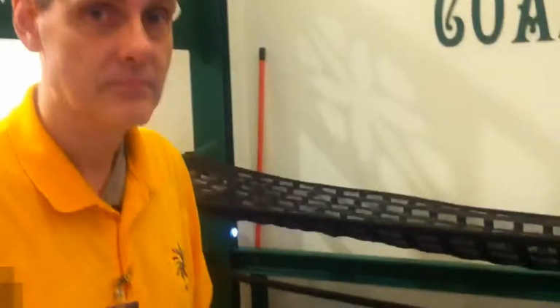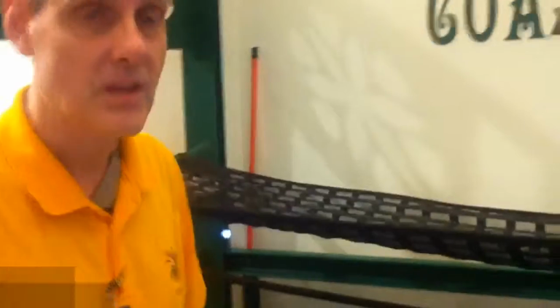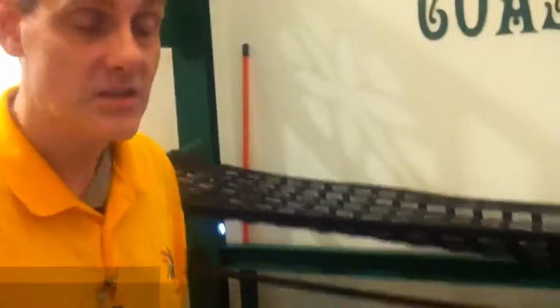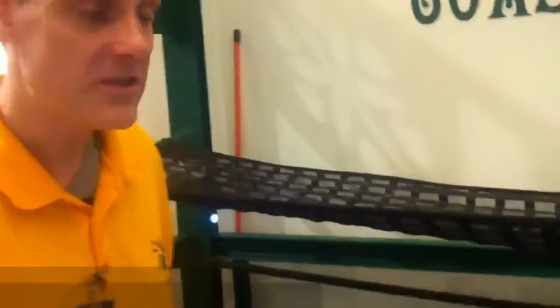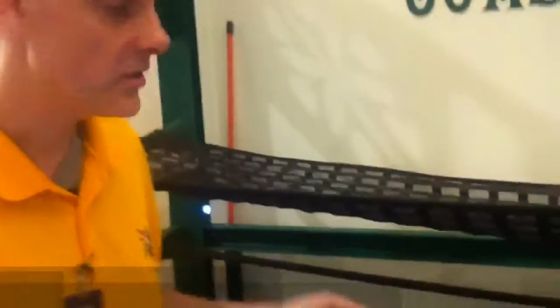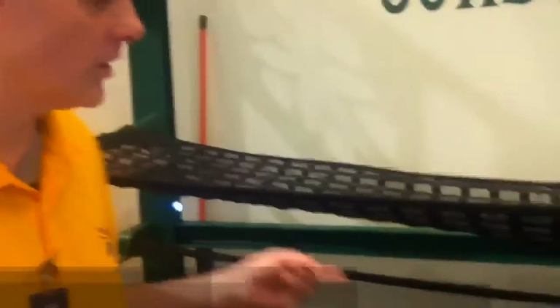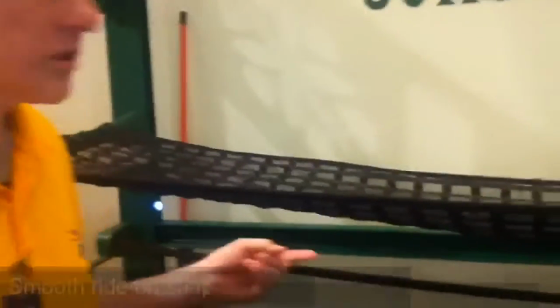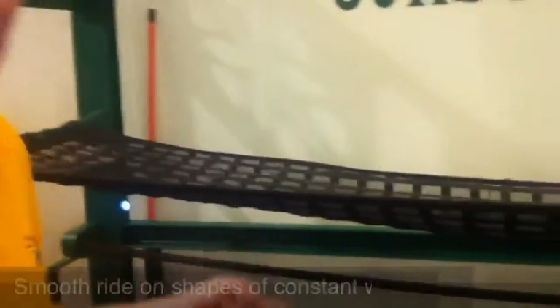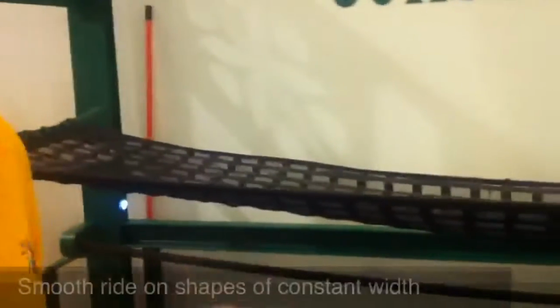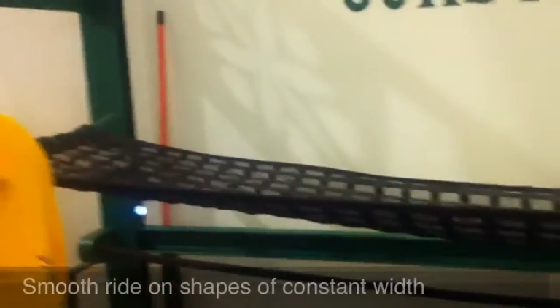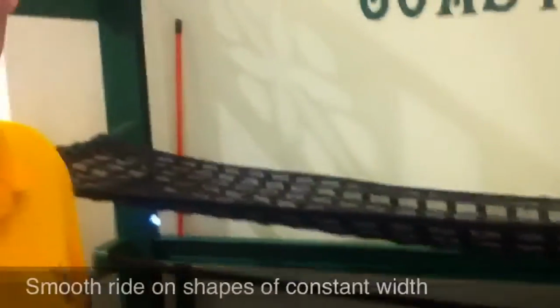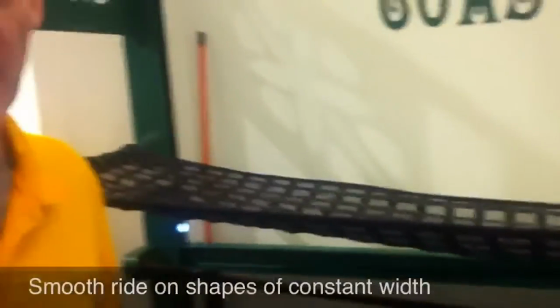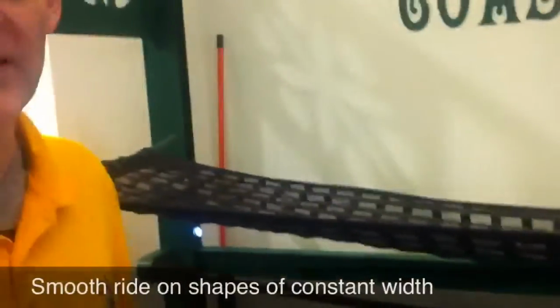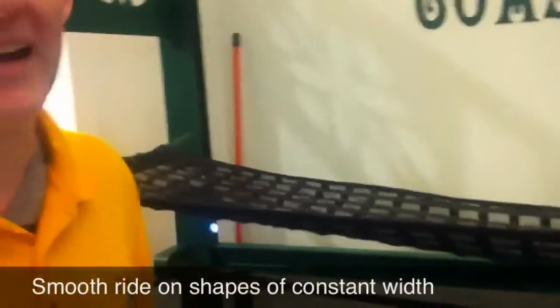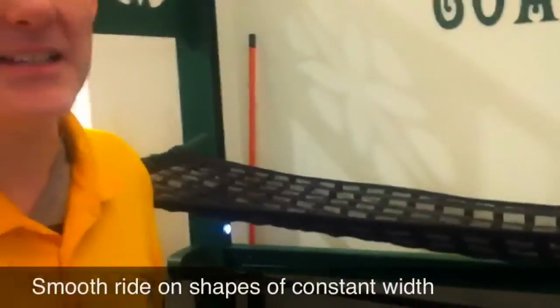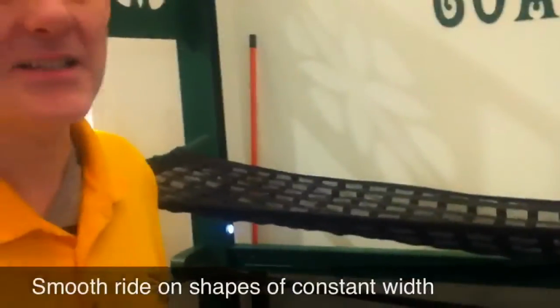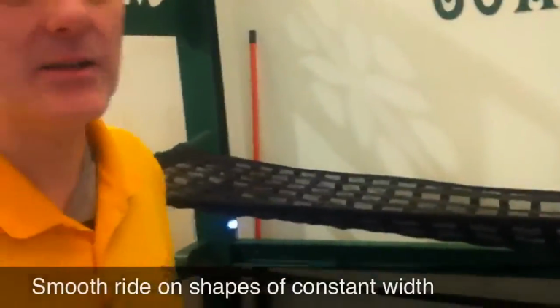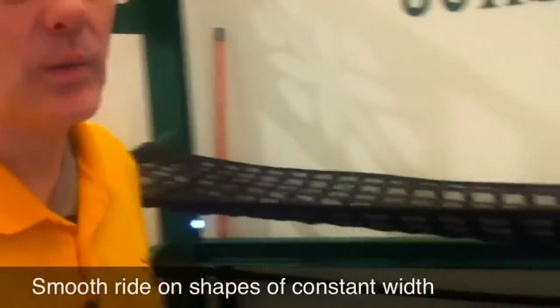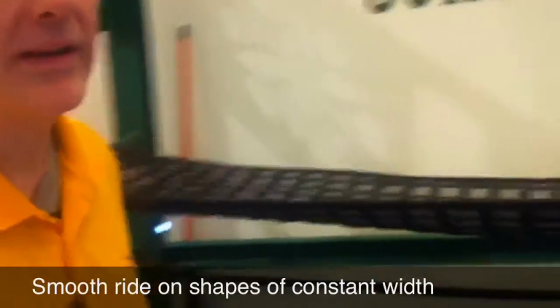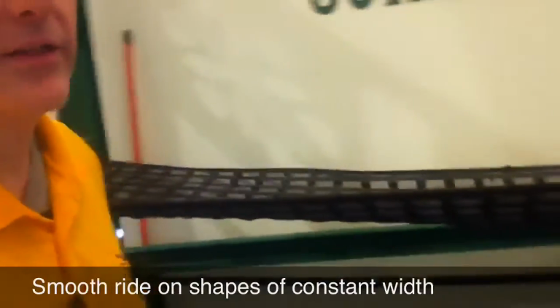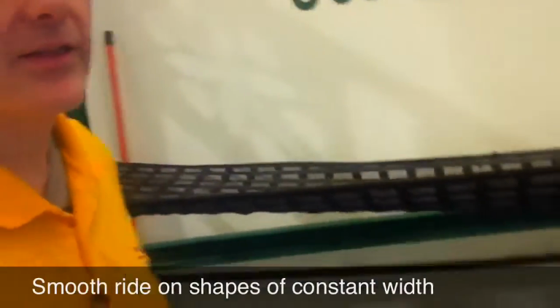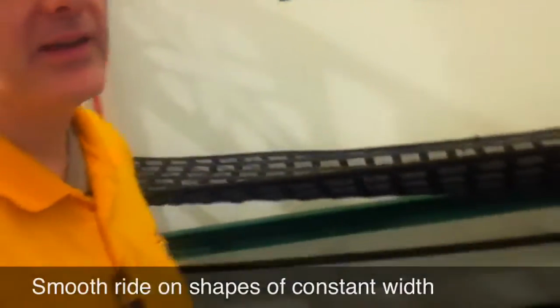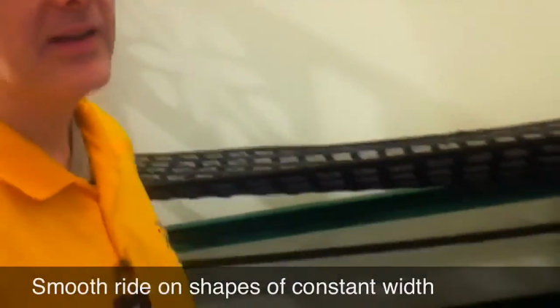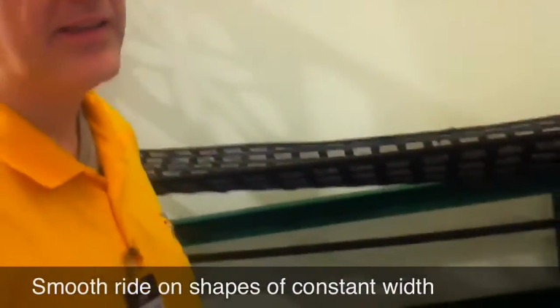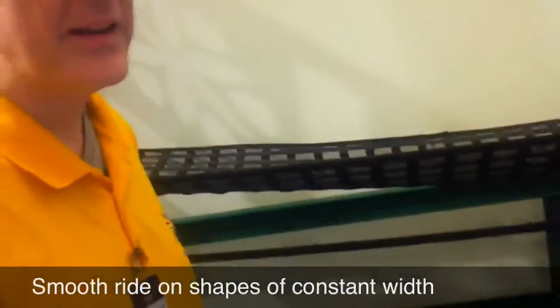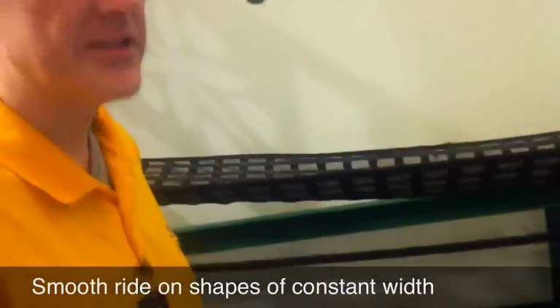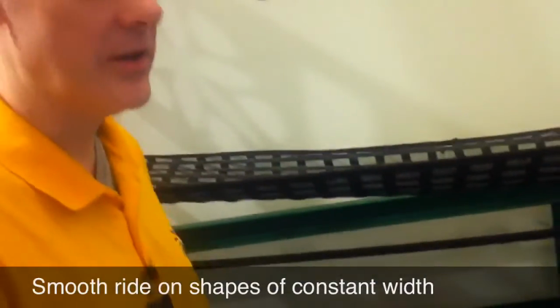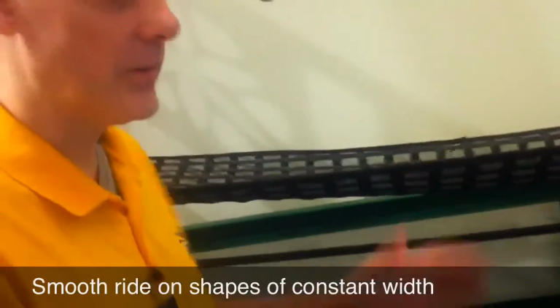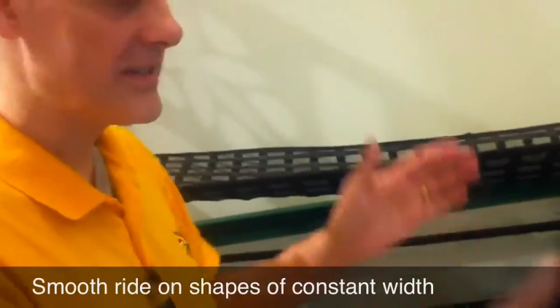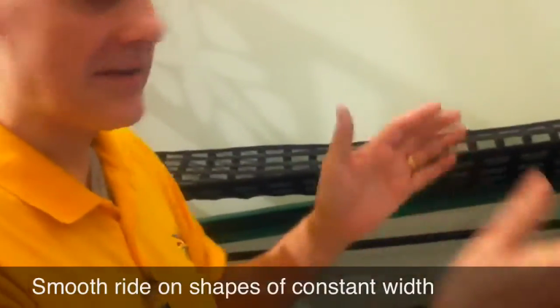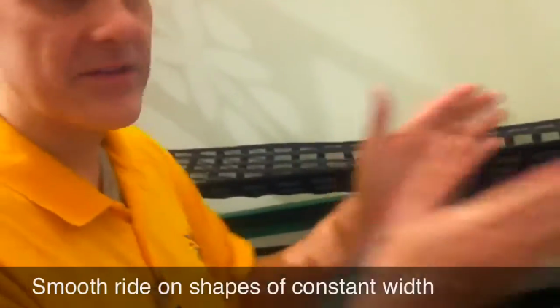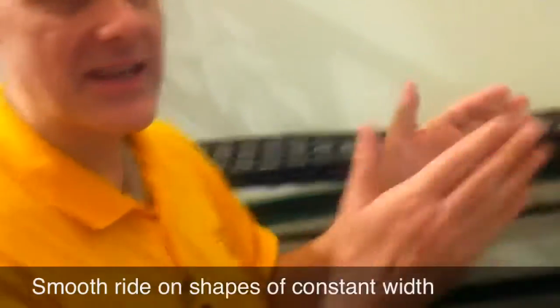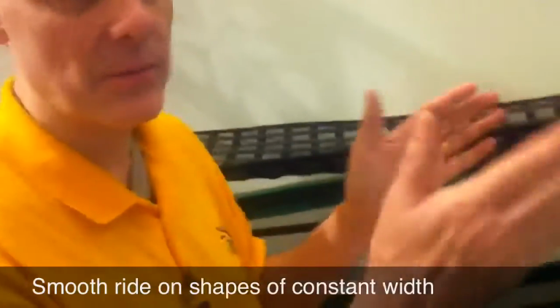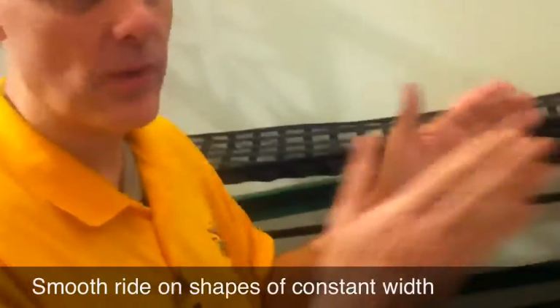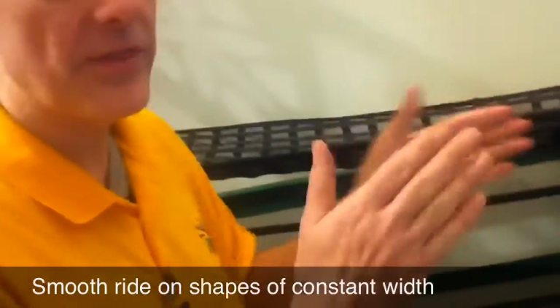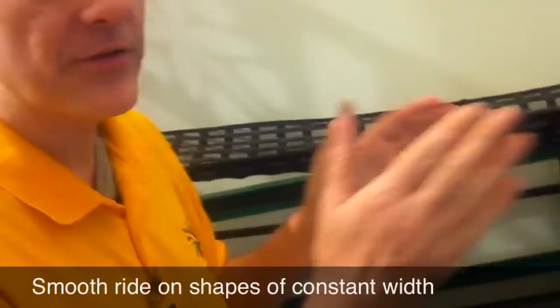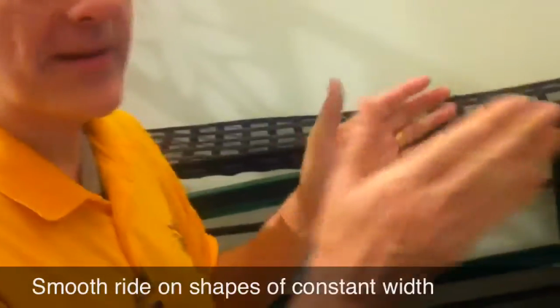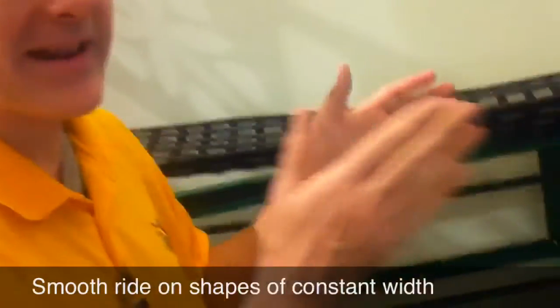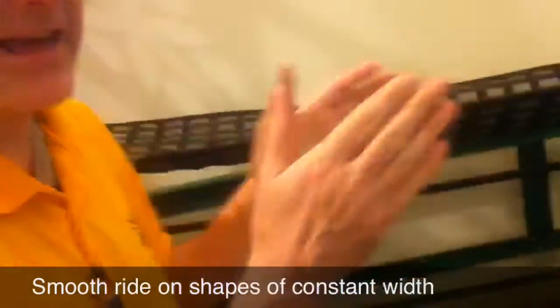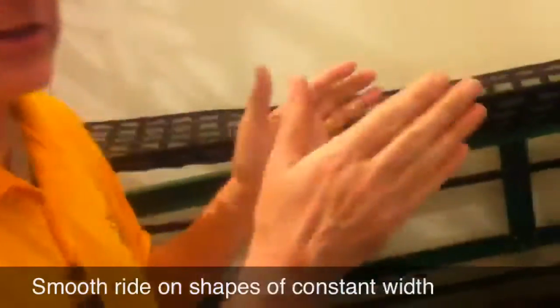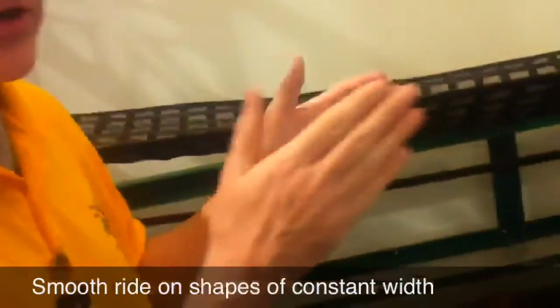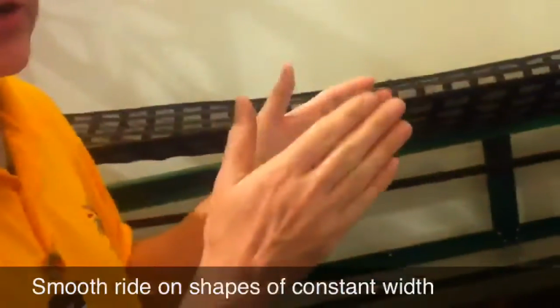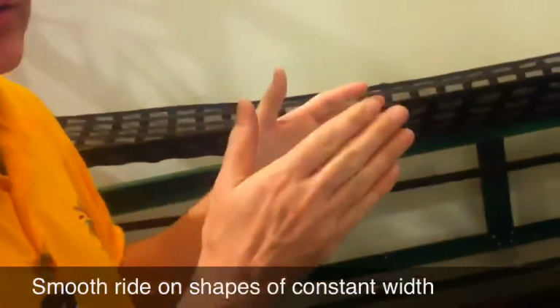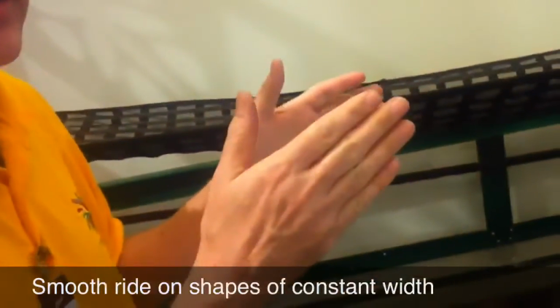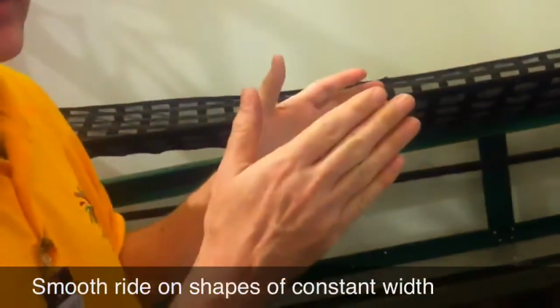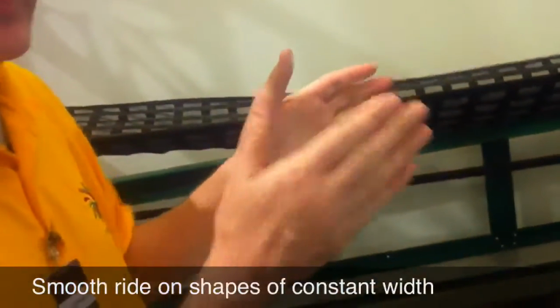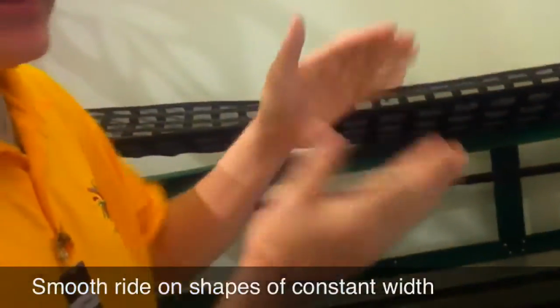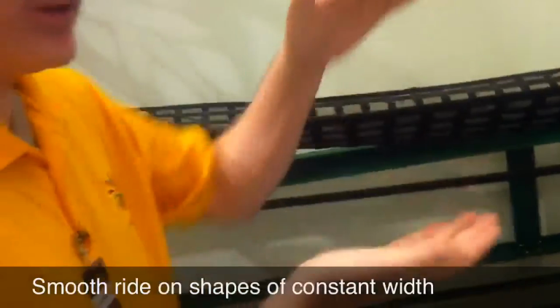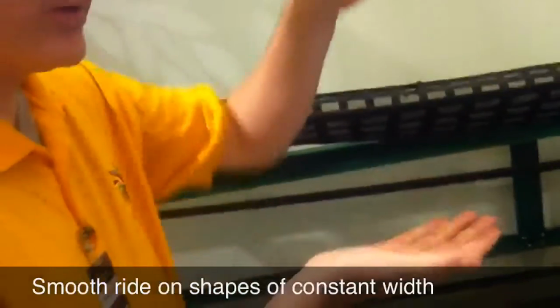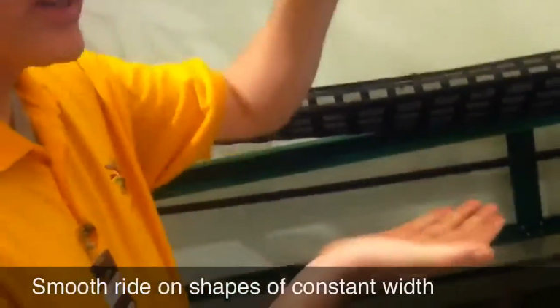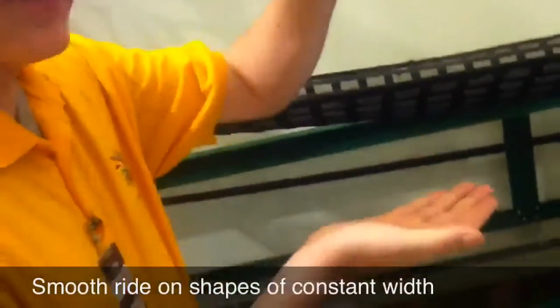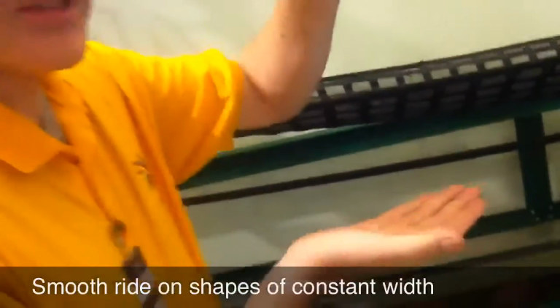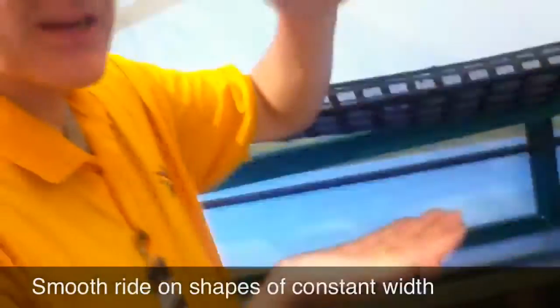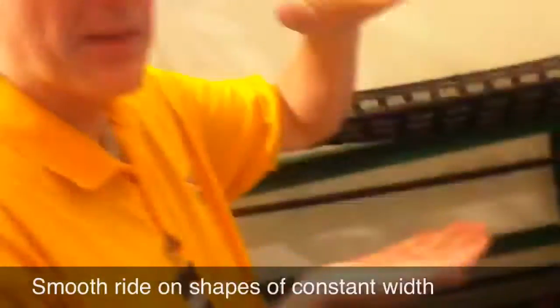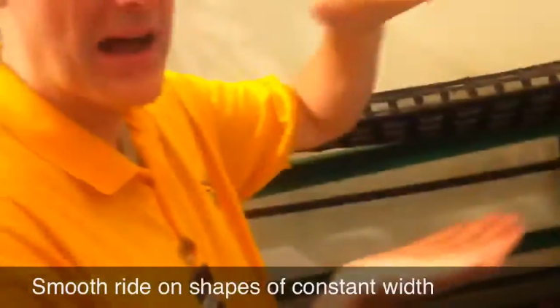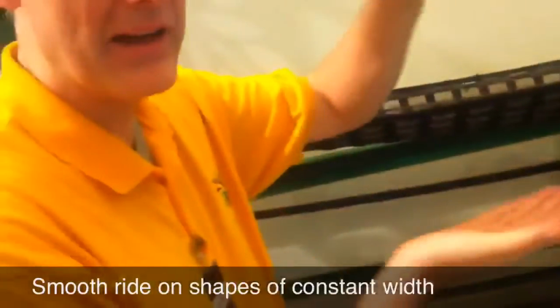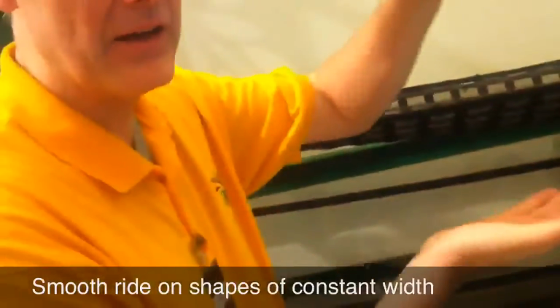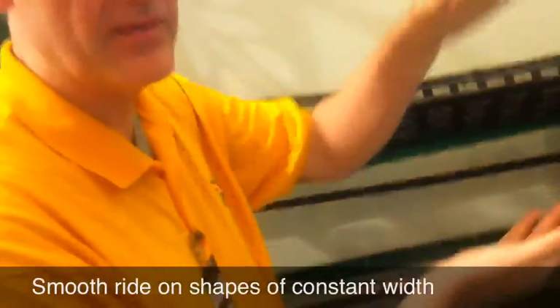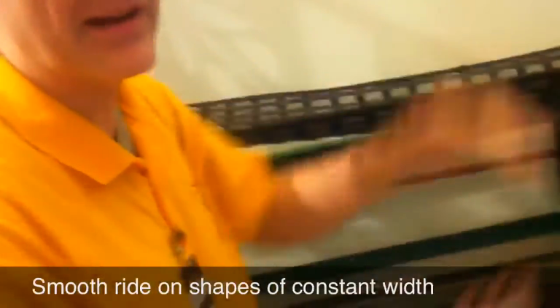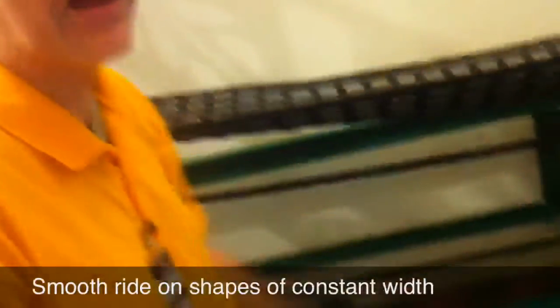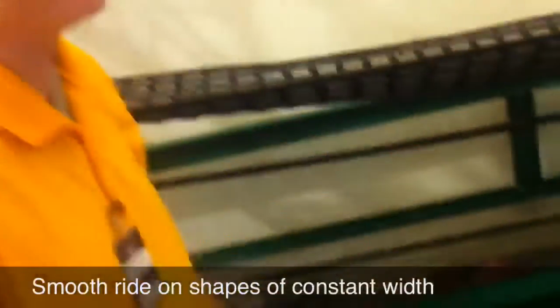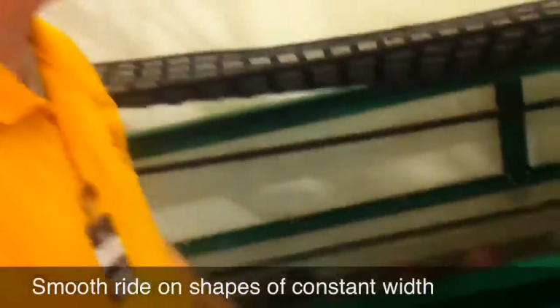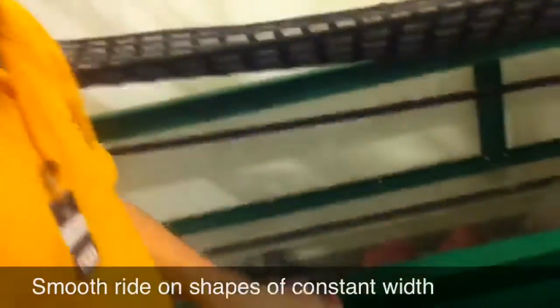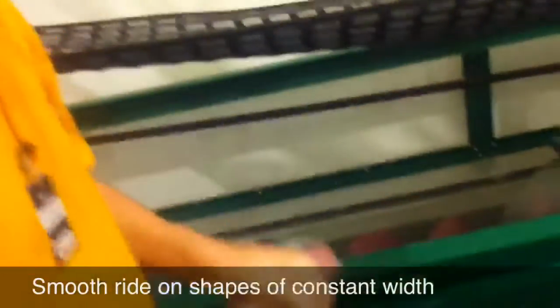These are called shapes of constant width. They always have the same width no matter how you turn them, and they always have the same height no matter how they roll.